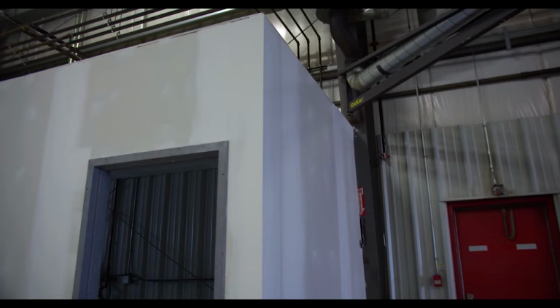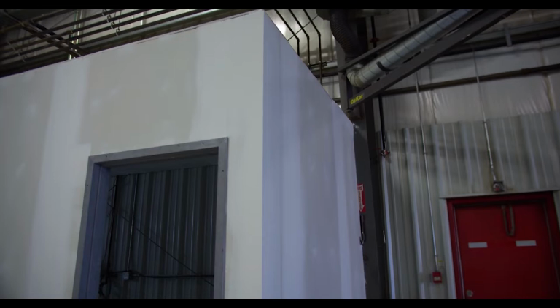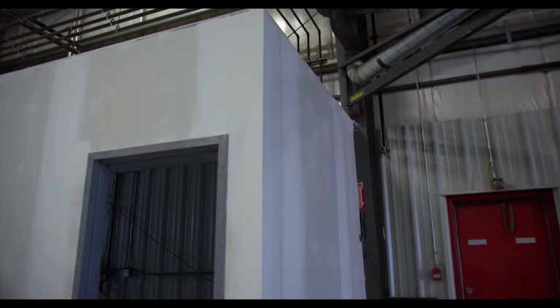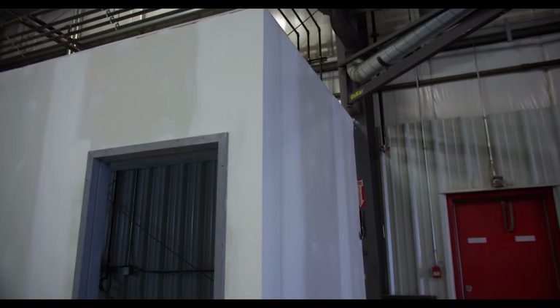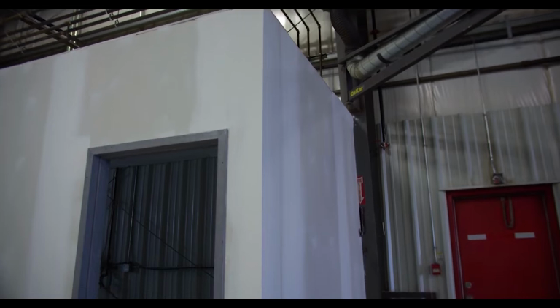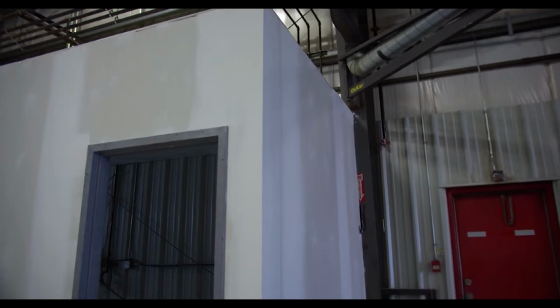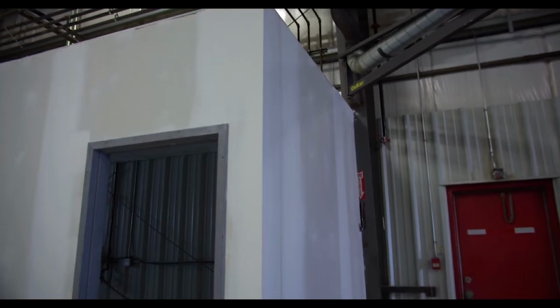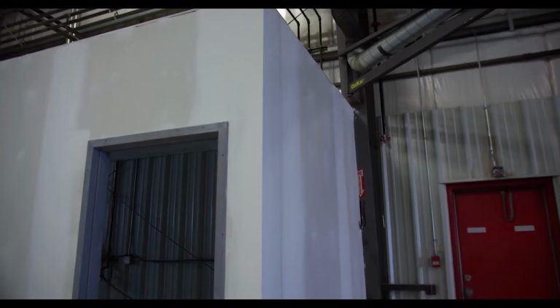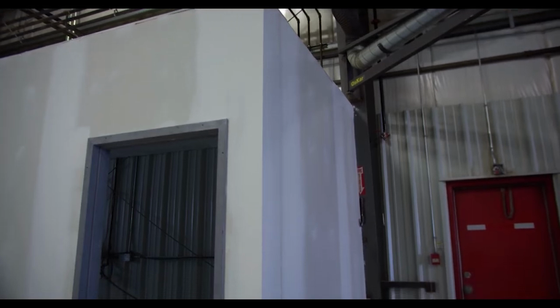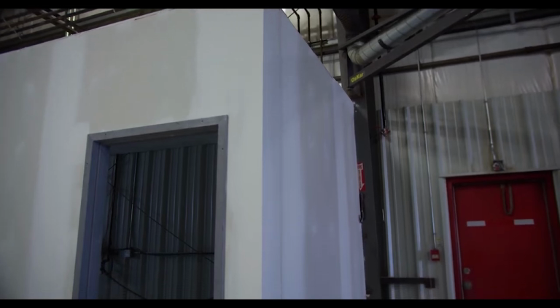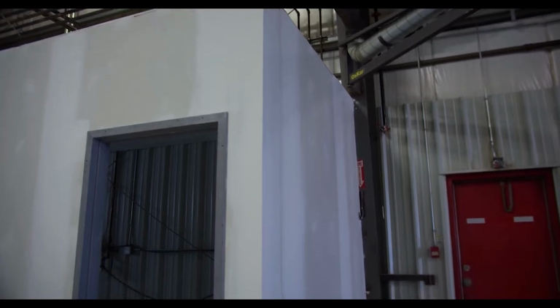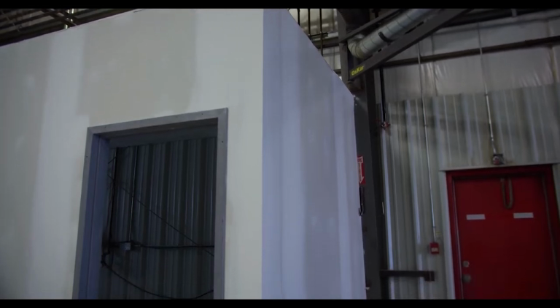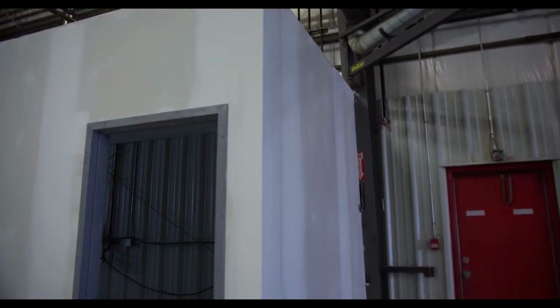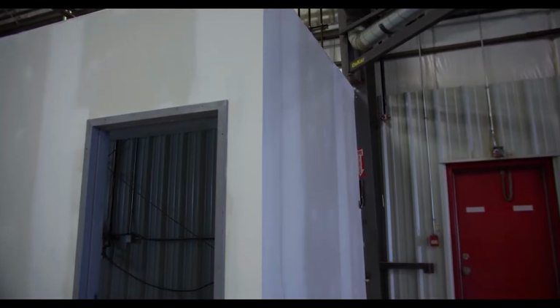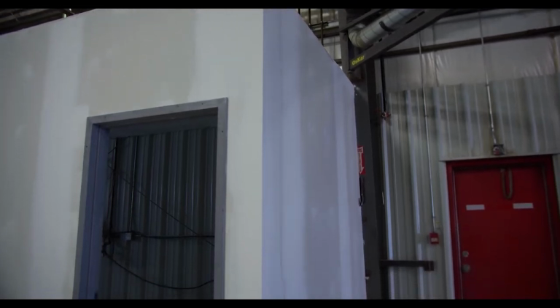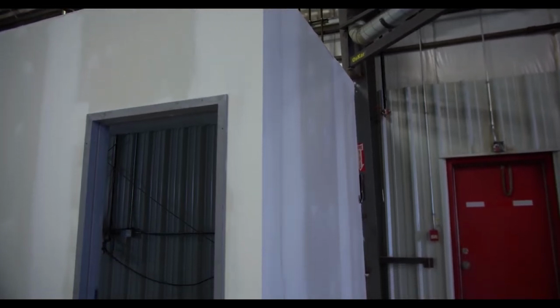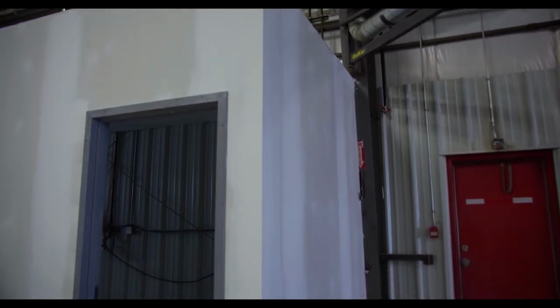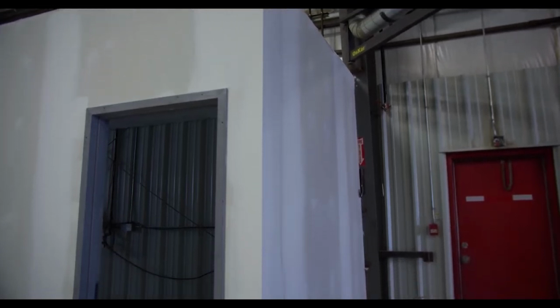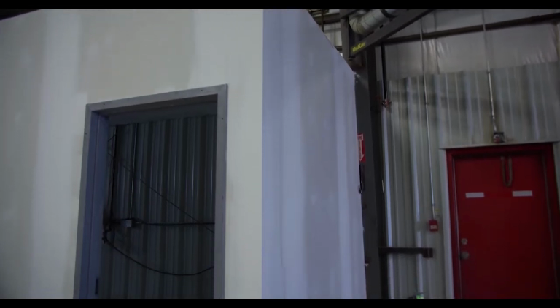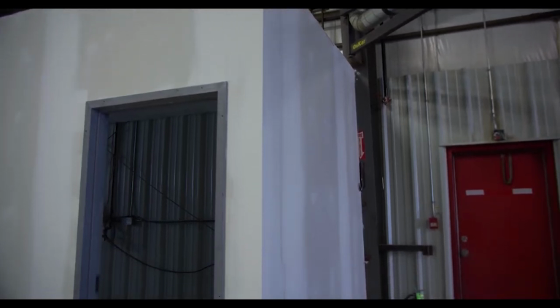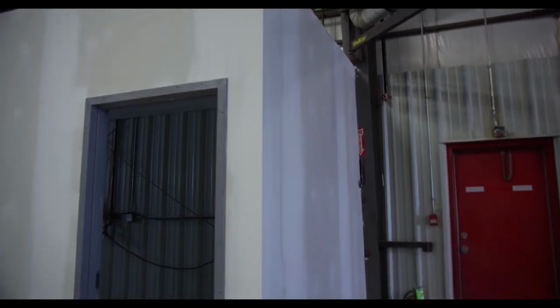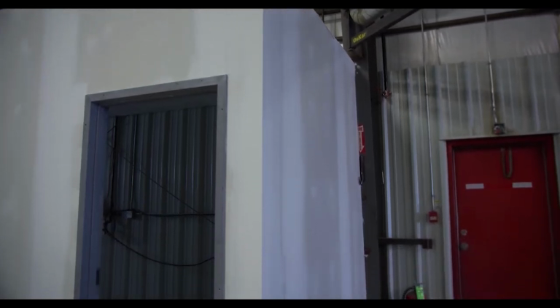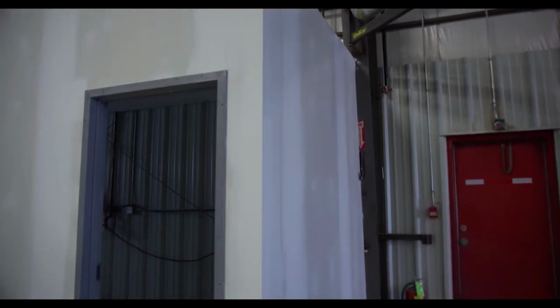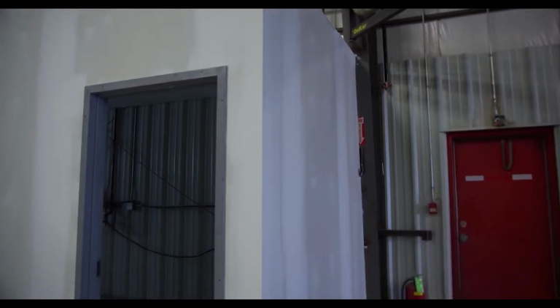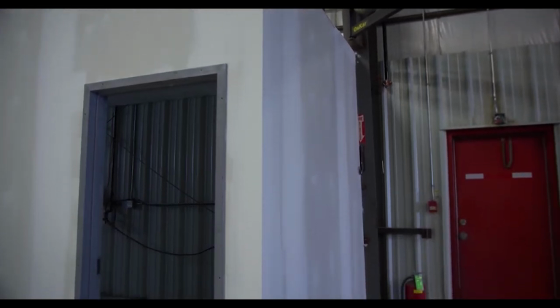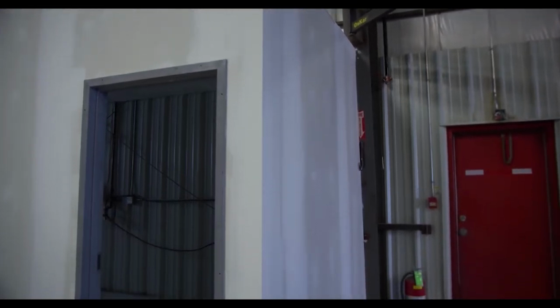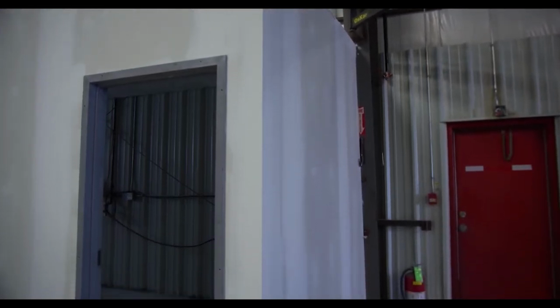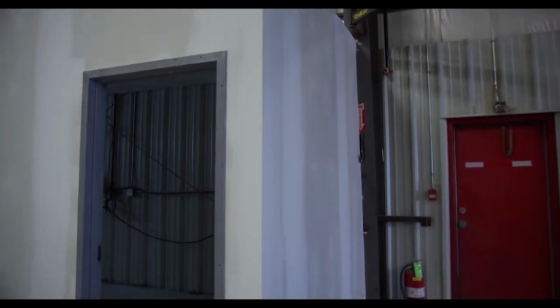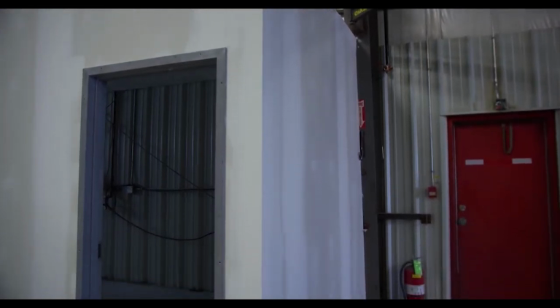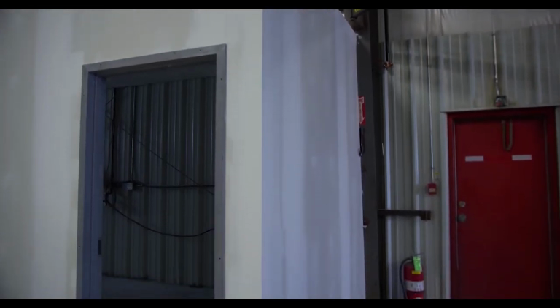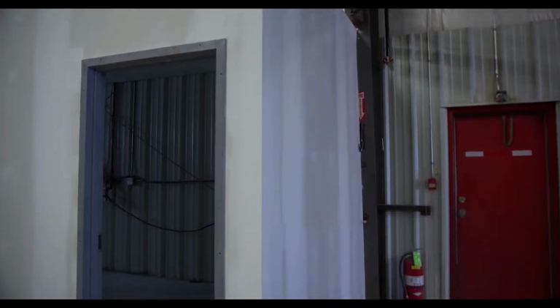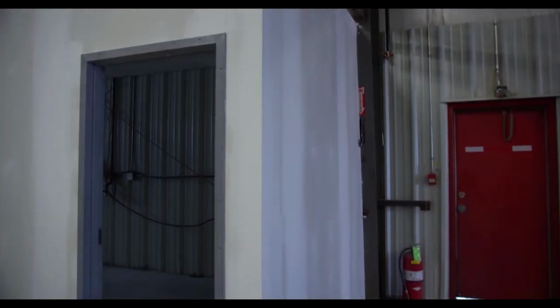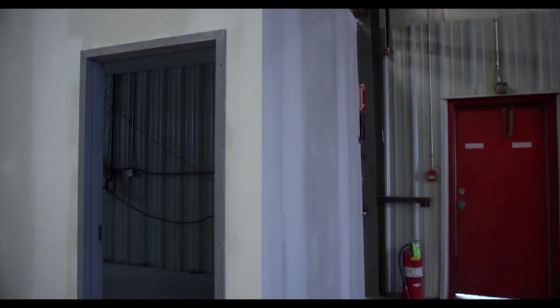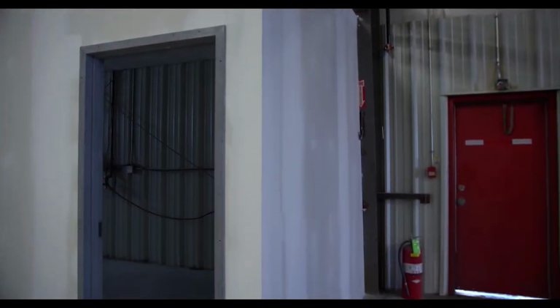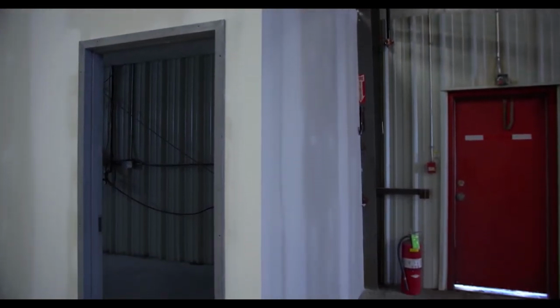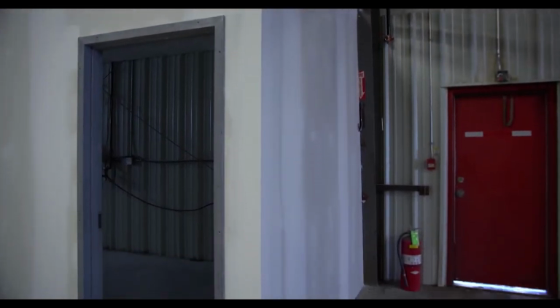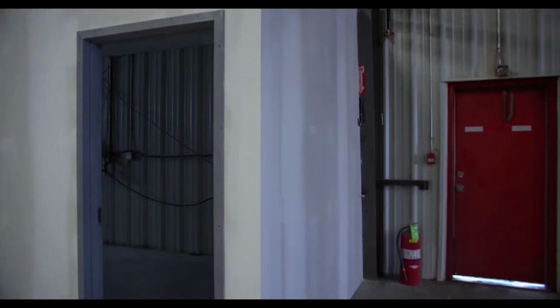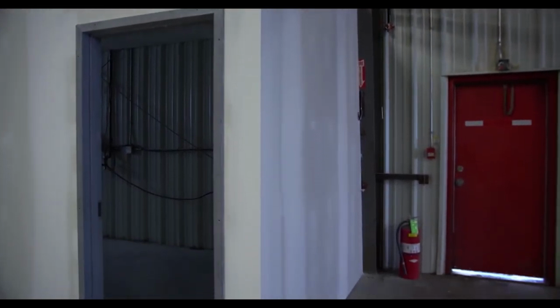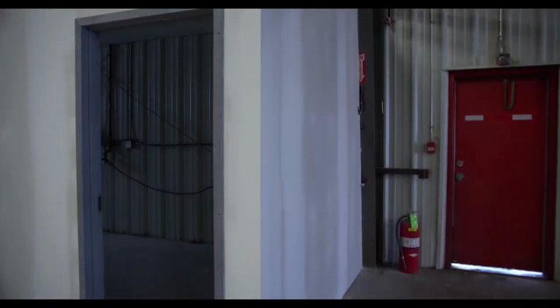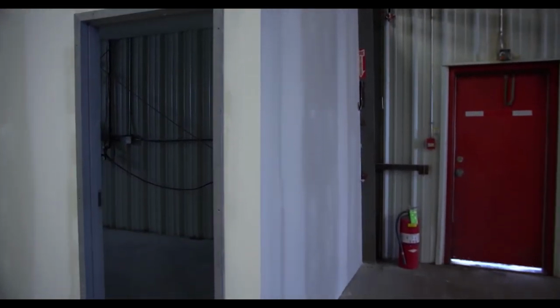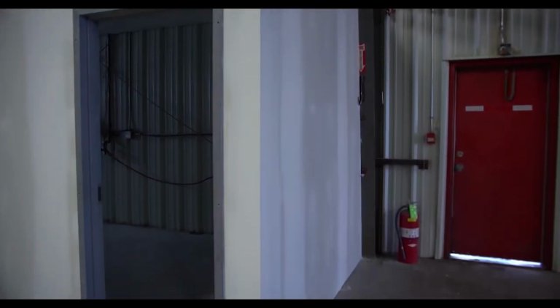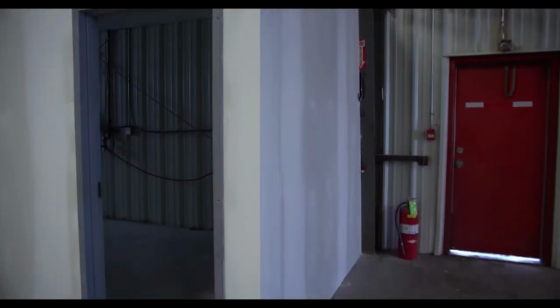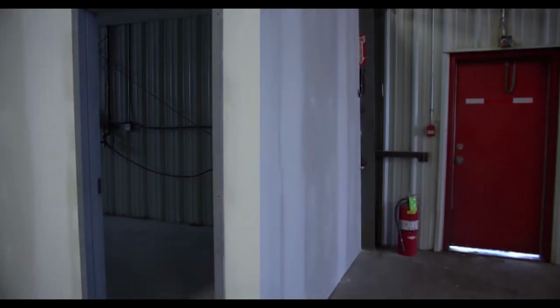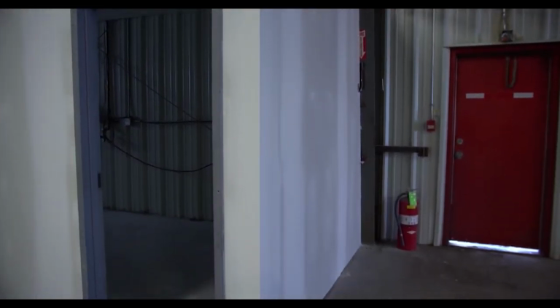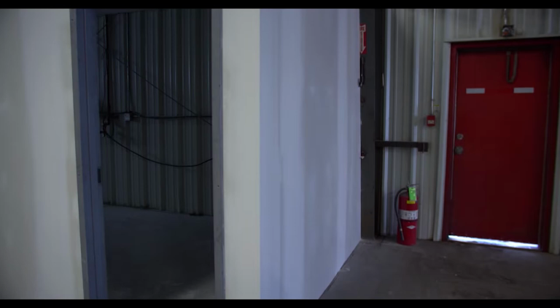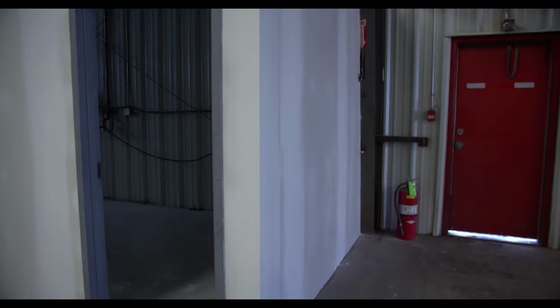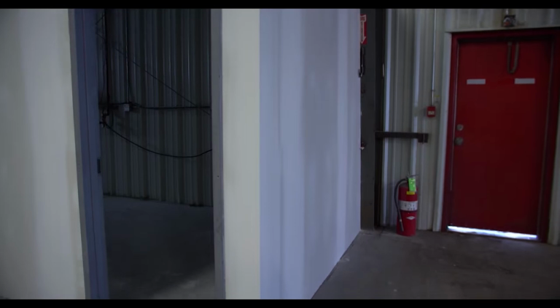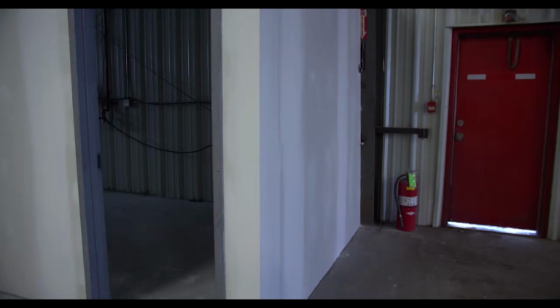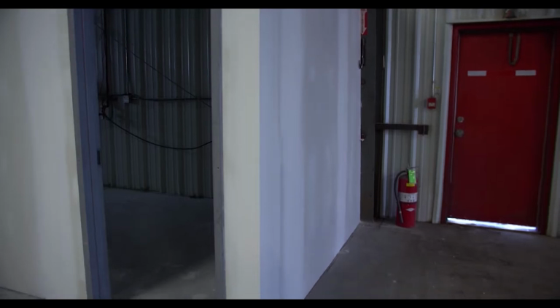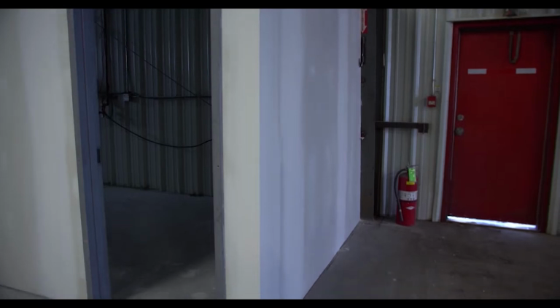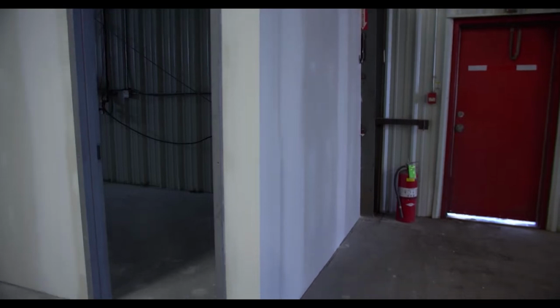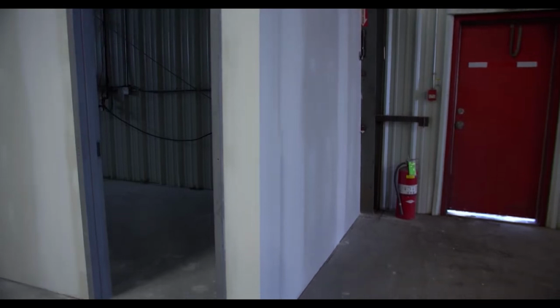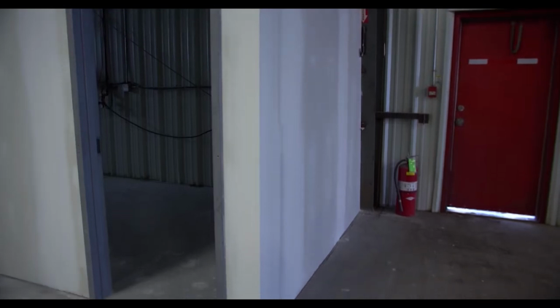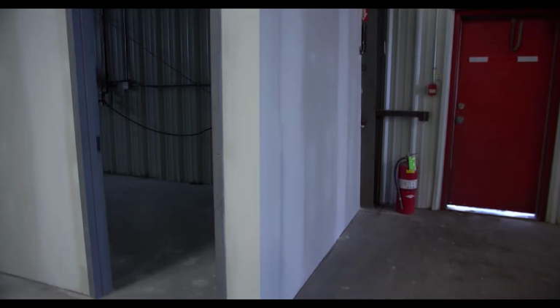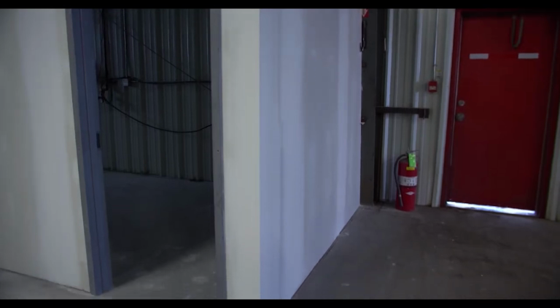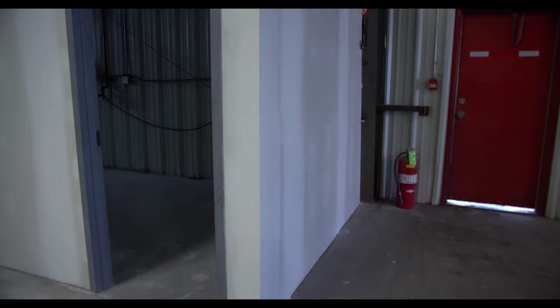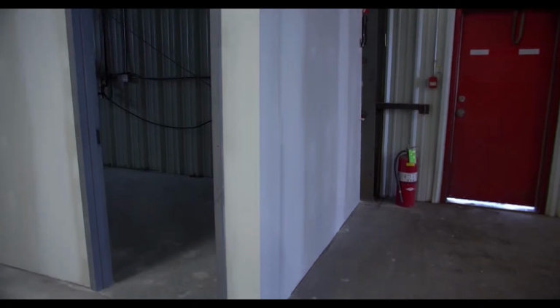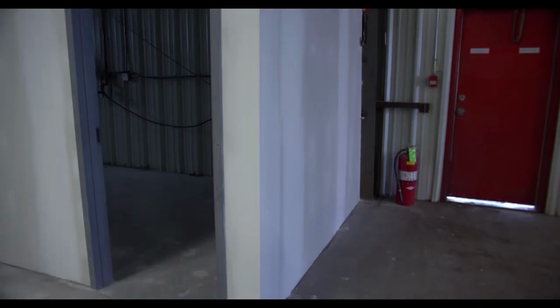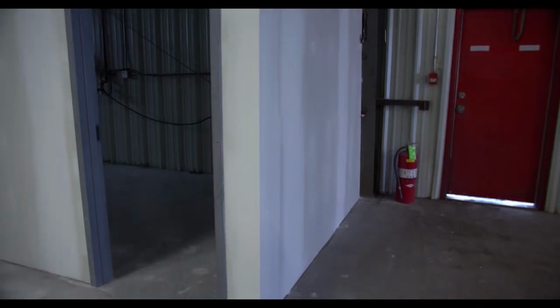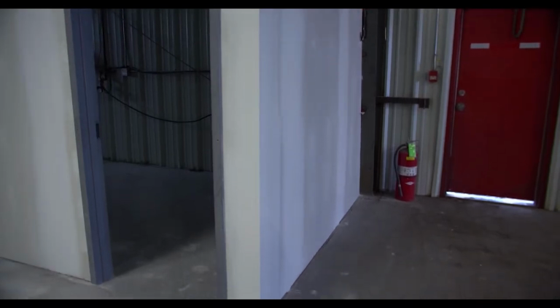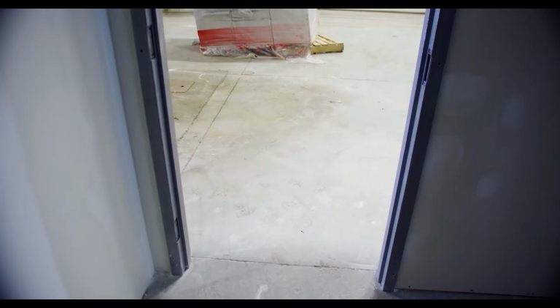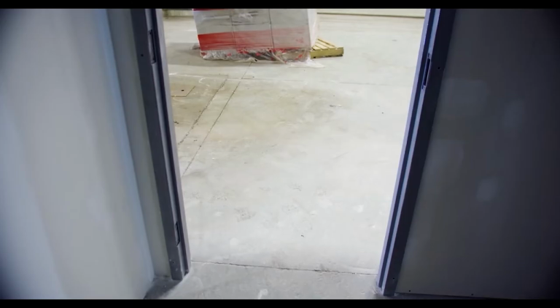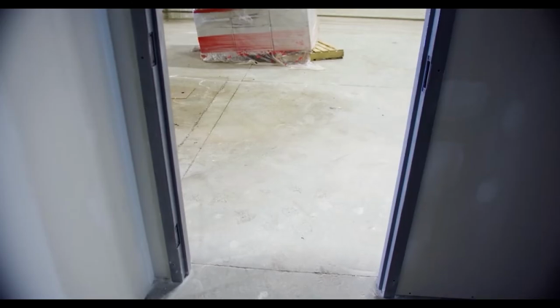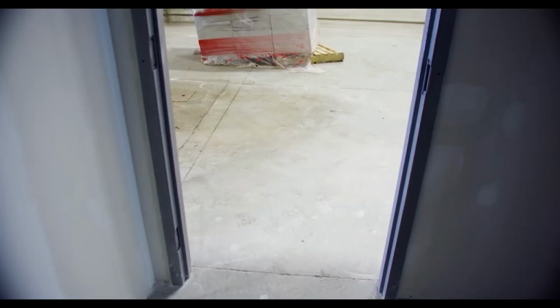Alright guys, you want to learn how to install these doors? Well, you're in the right place. I'm gonna show you guys that right now.